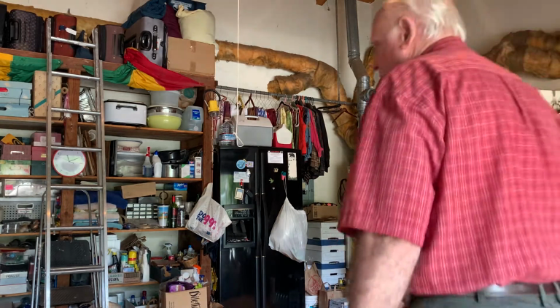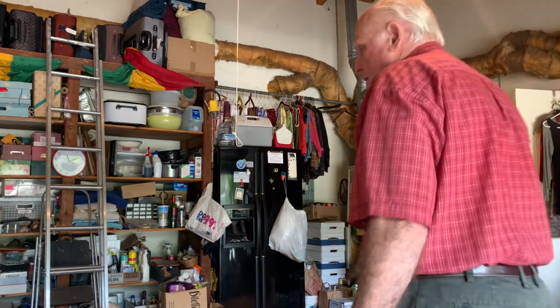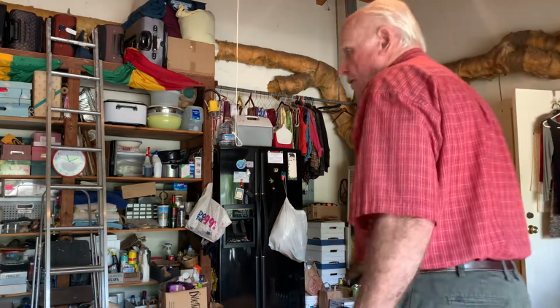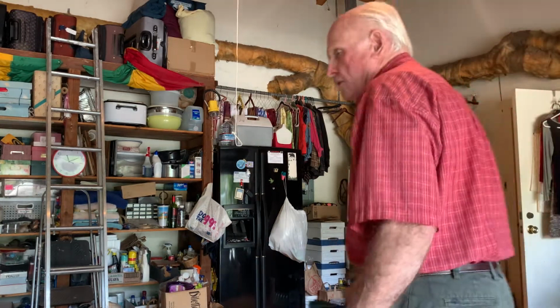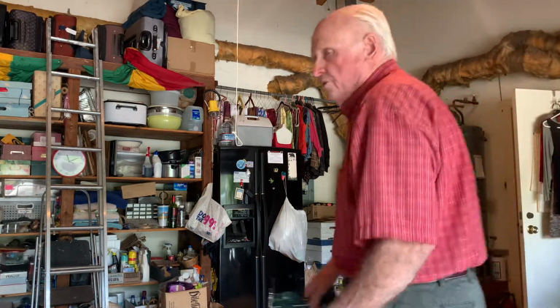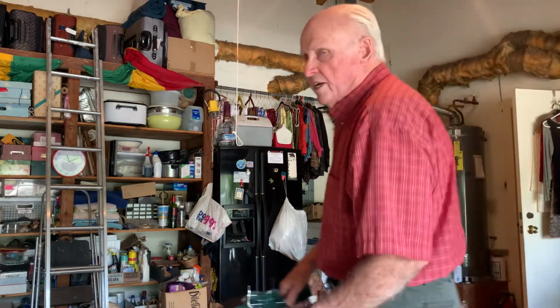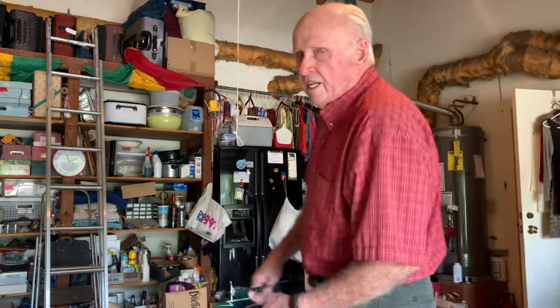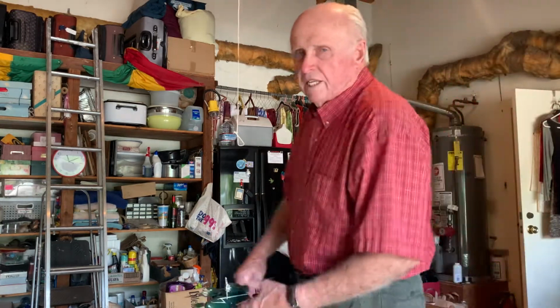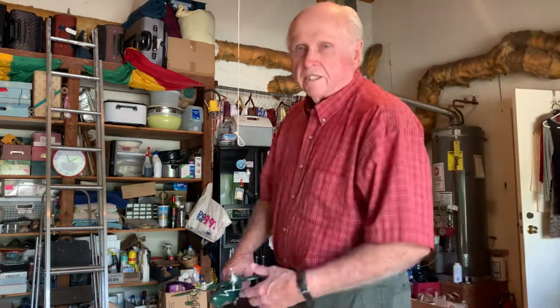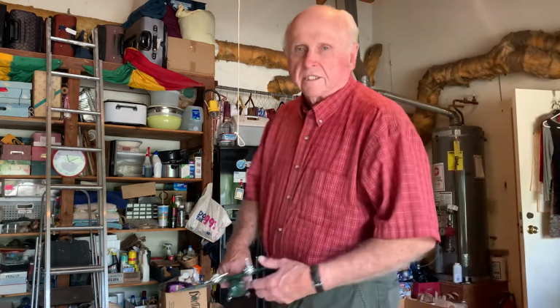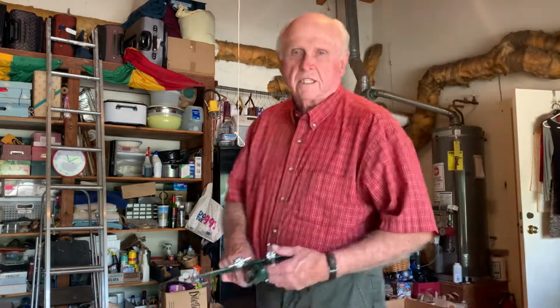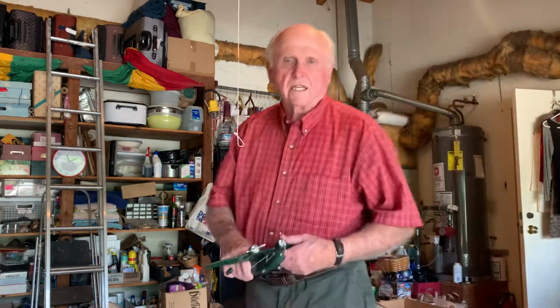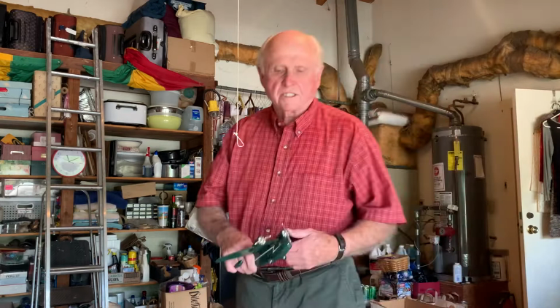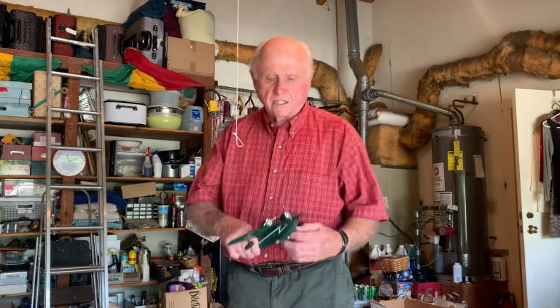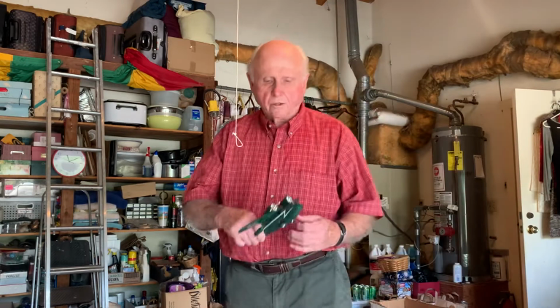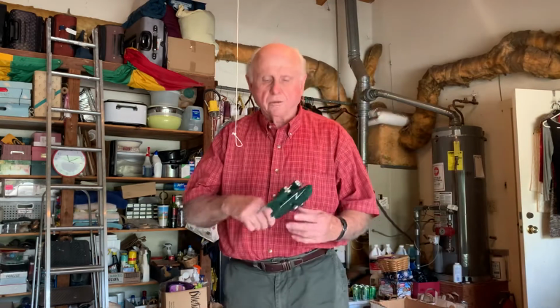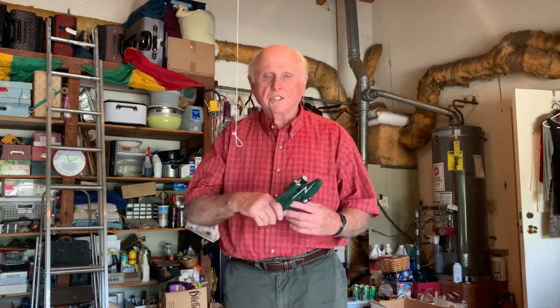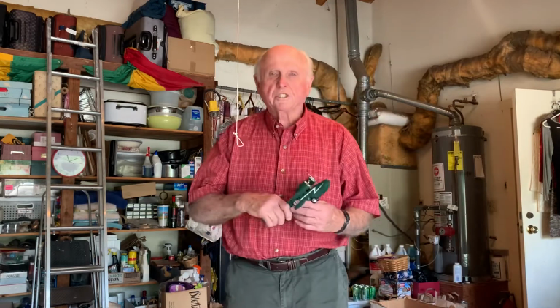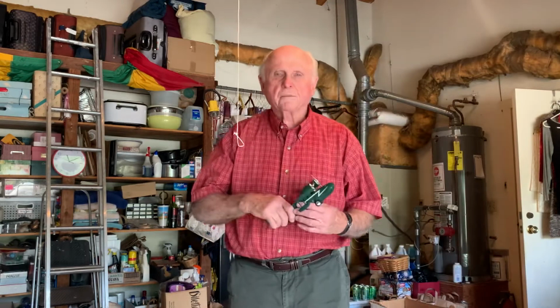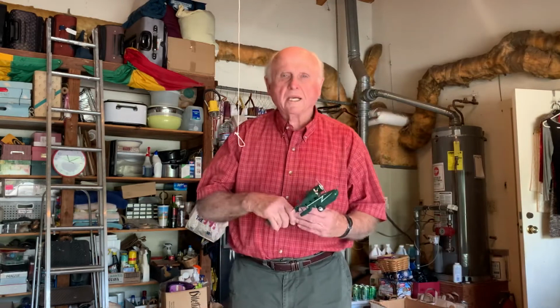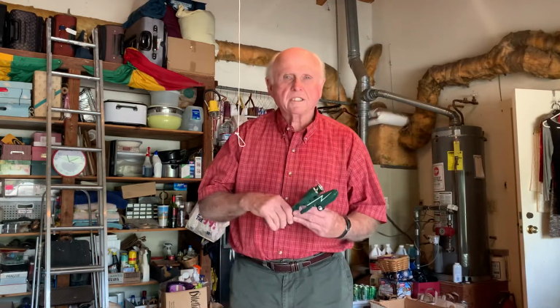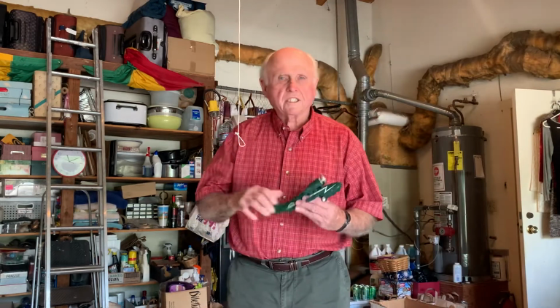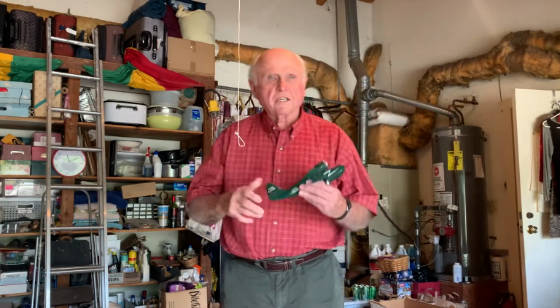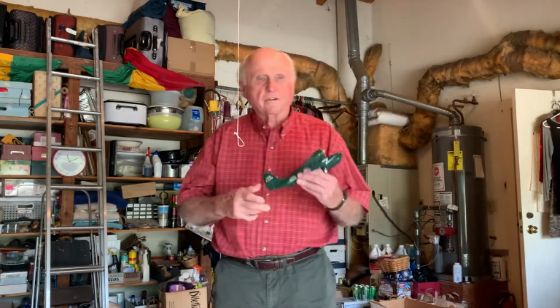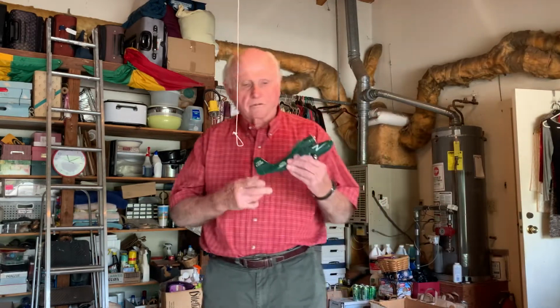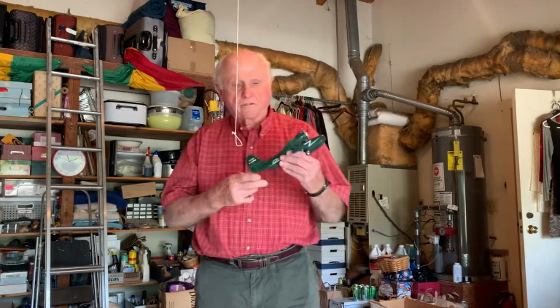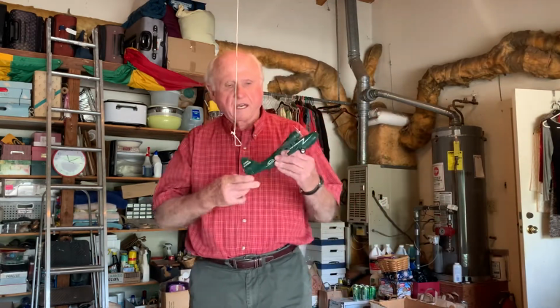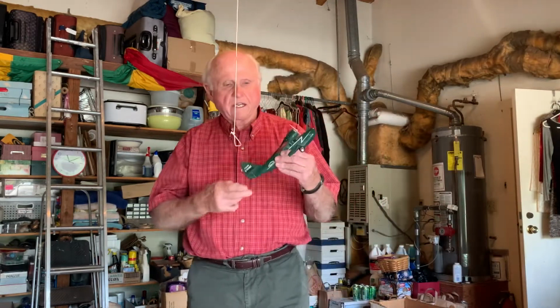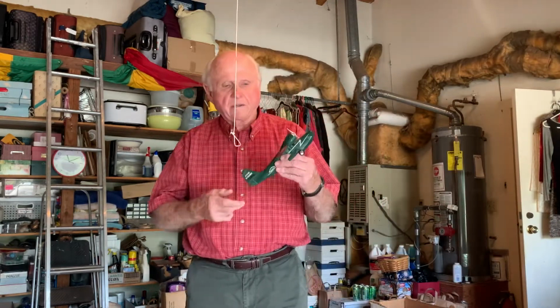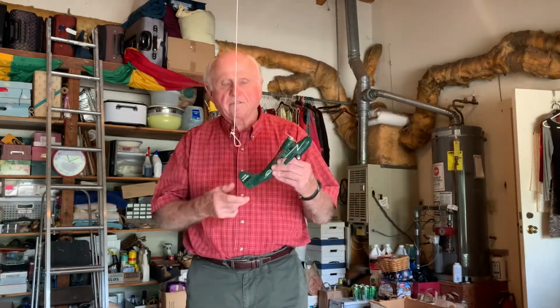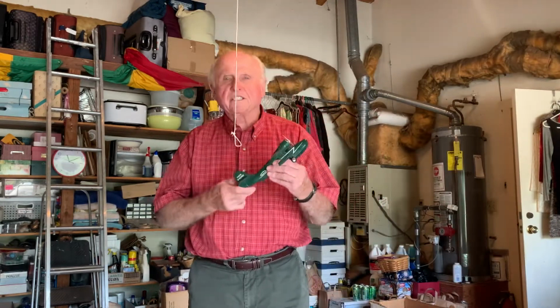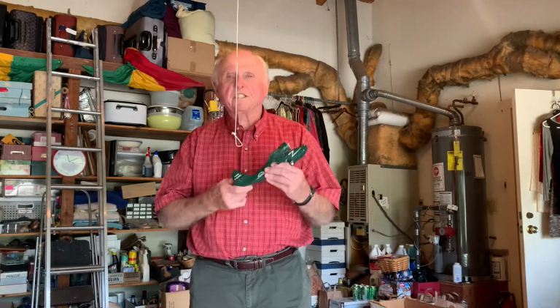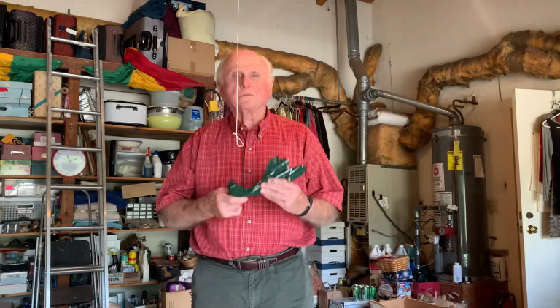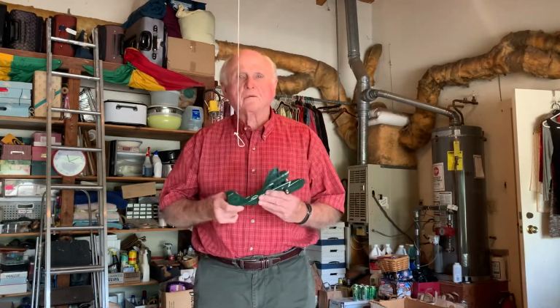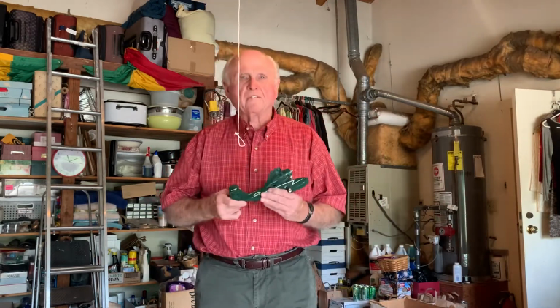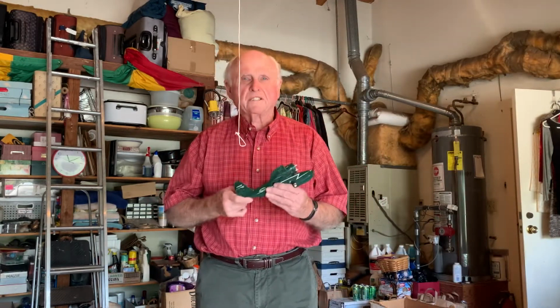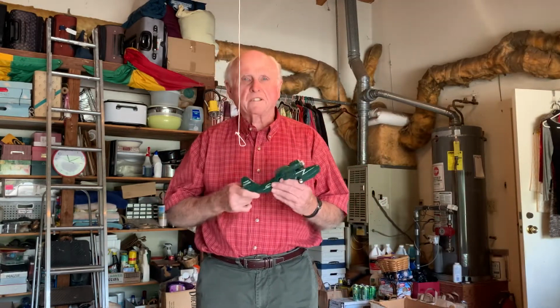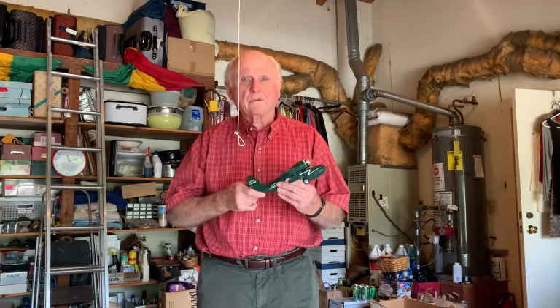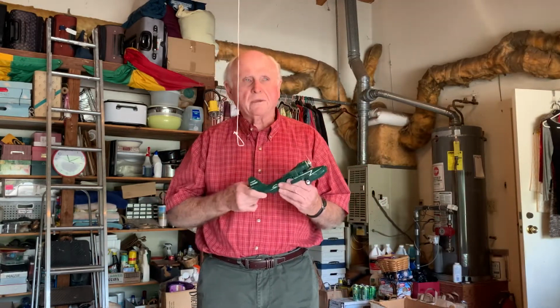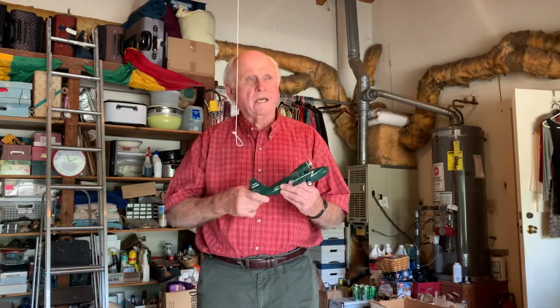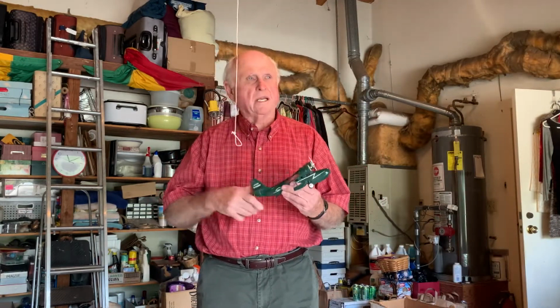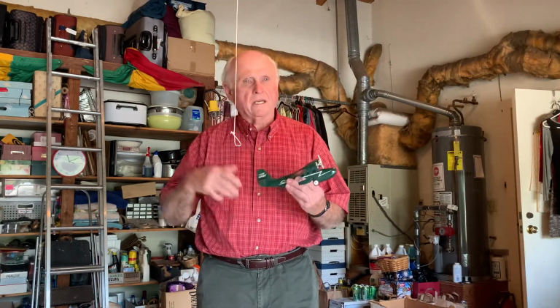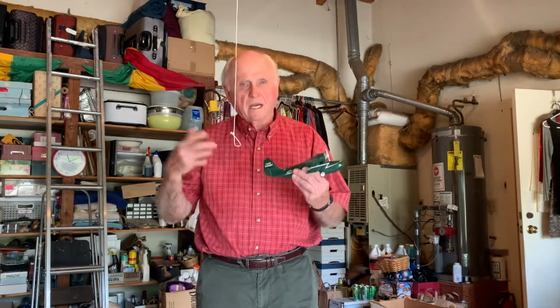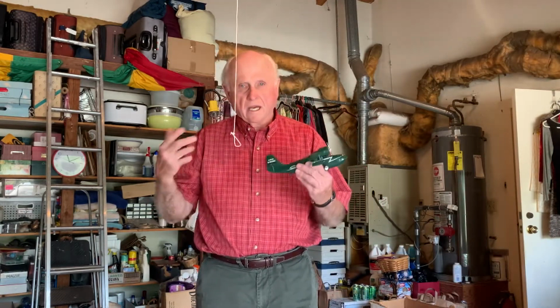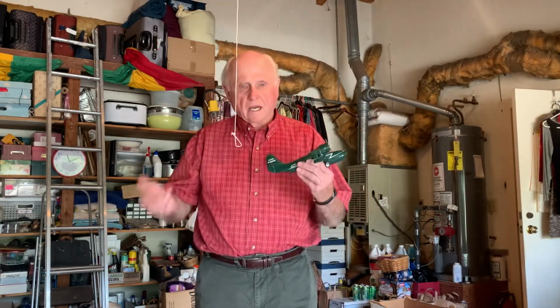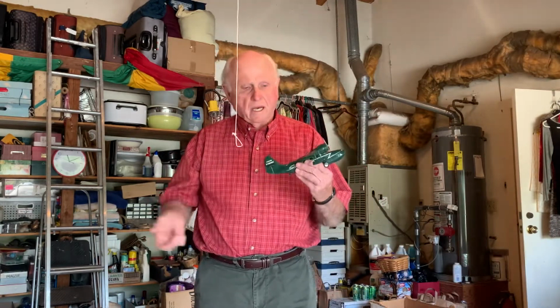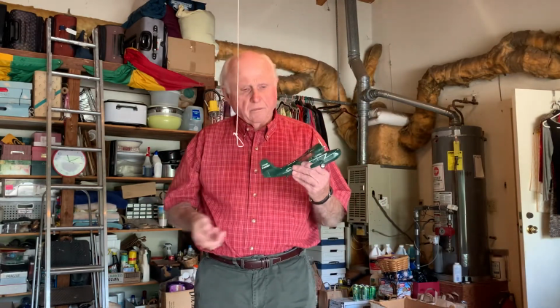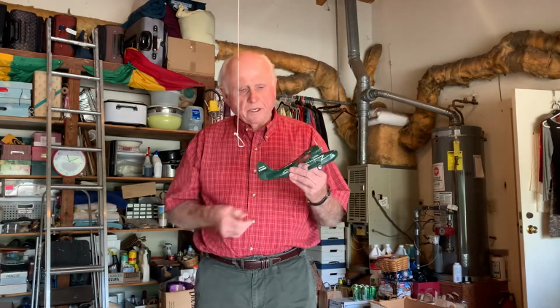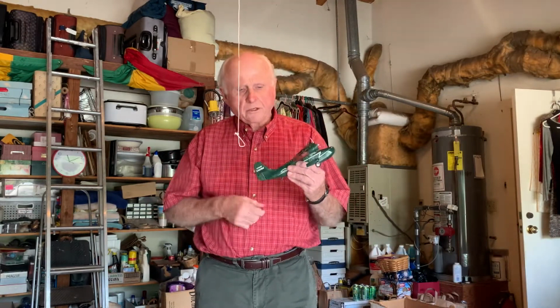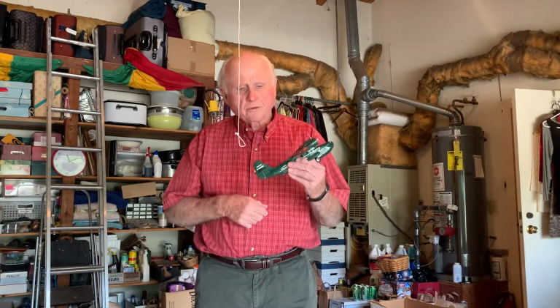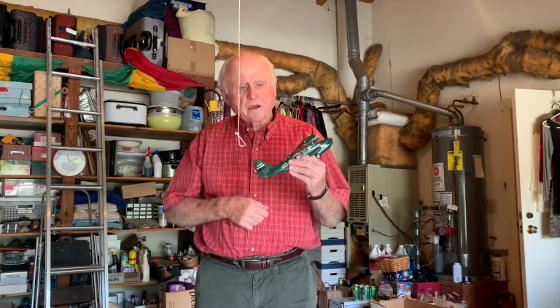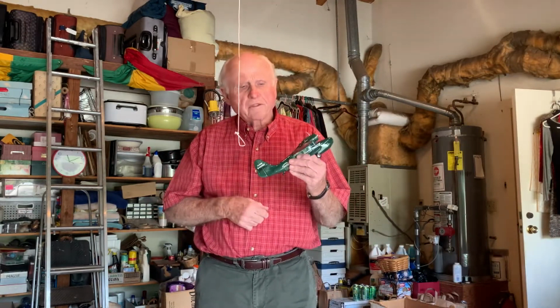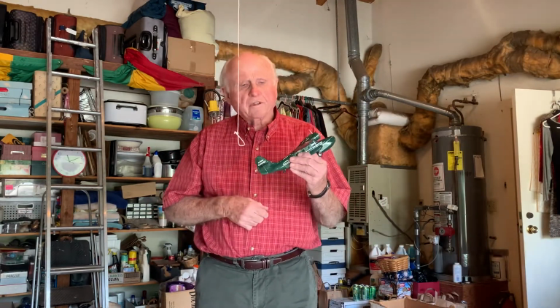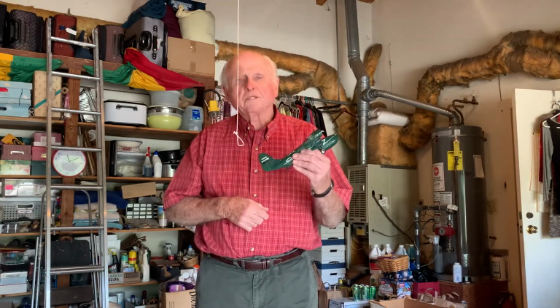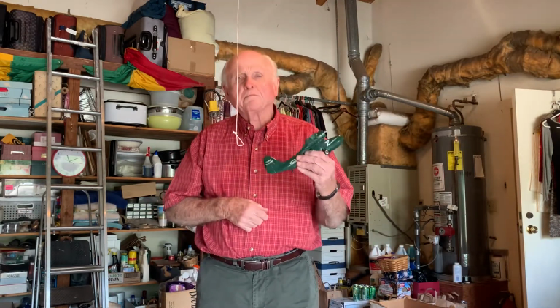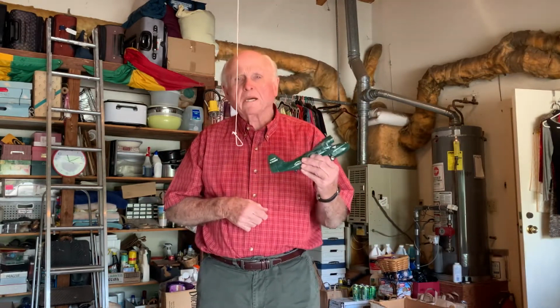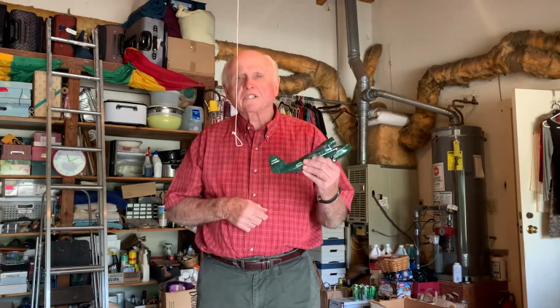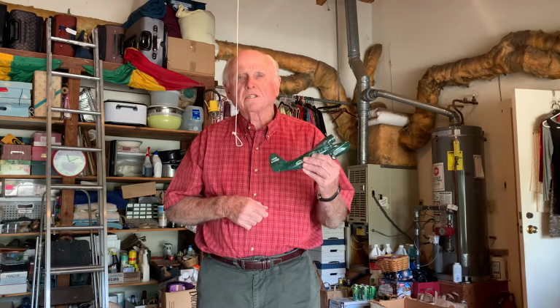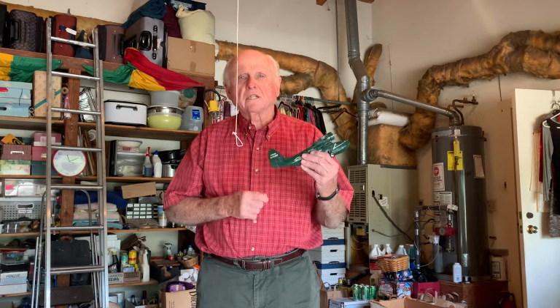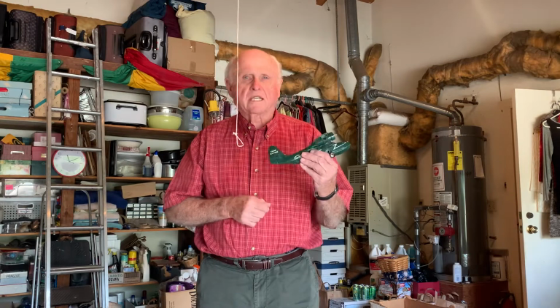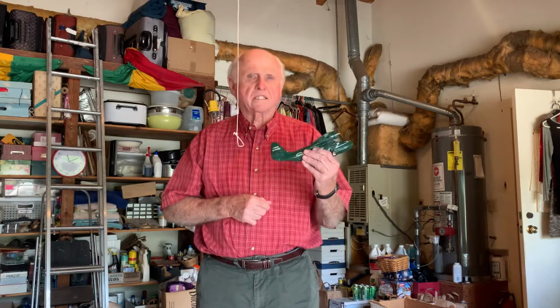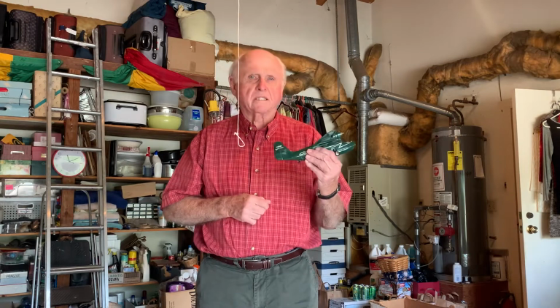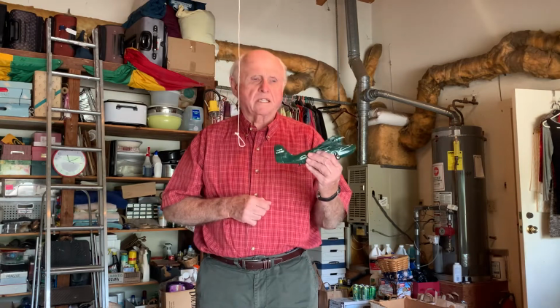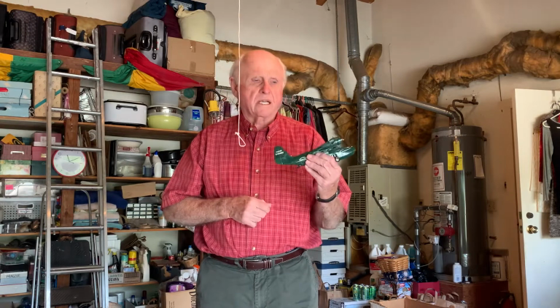Greetings! It's Olwood Schapansky, your flying physics professor, and I want to do a rather special lesson today.